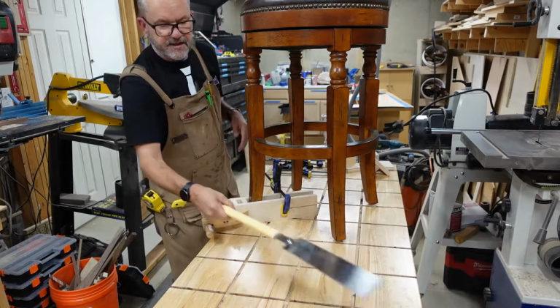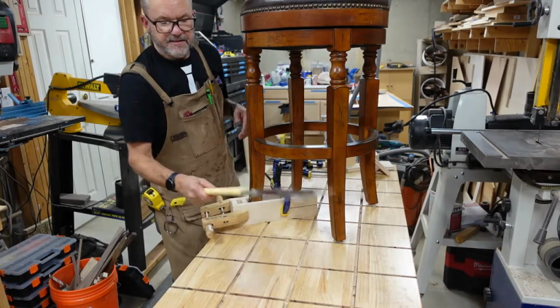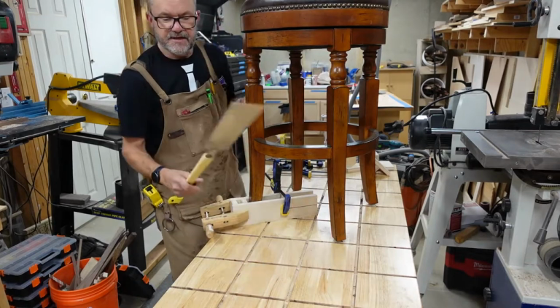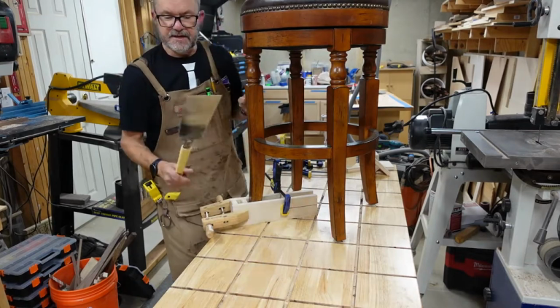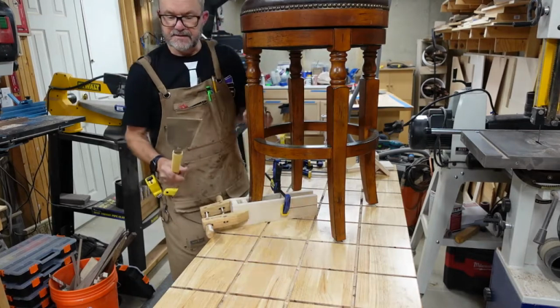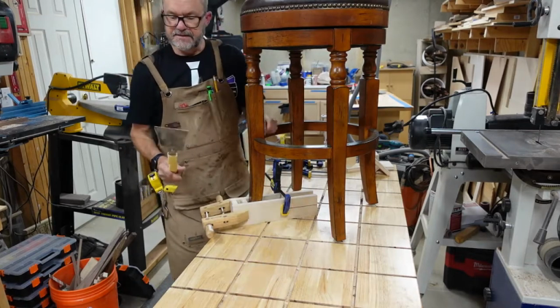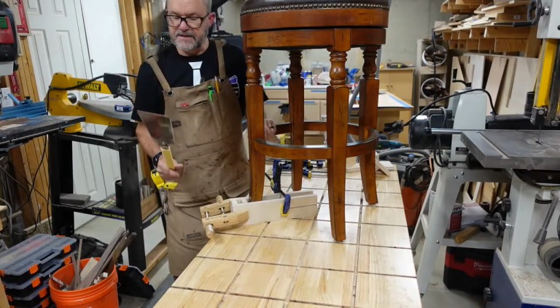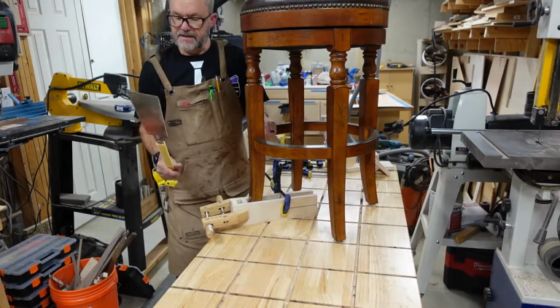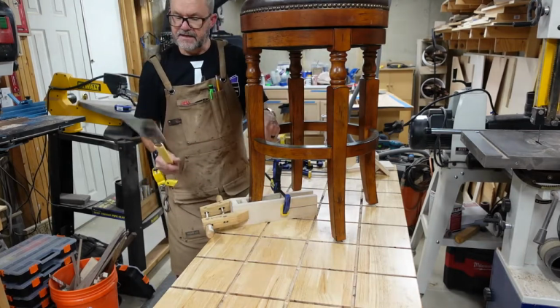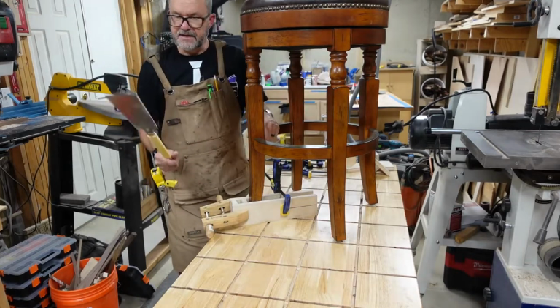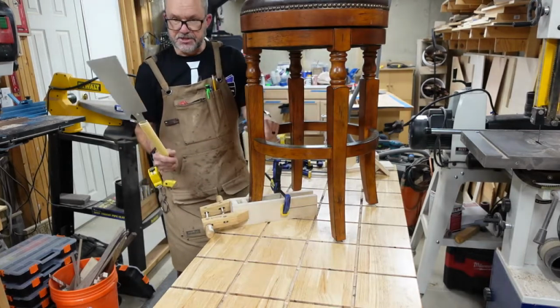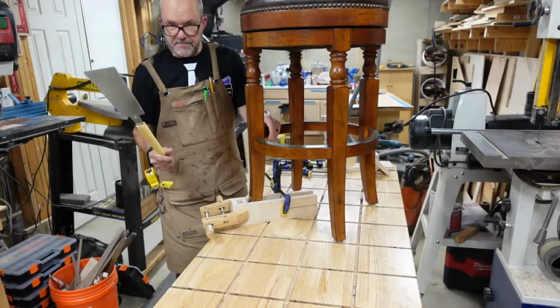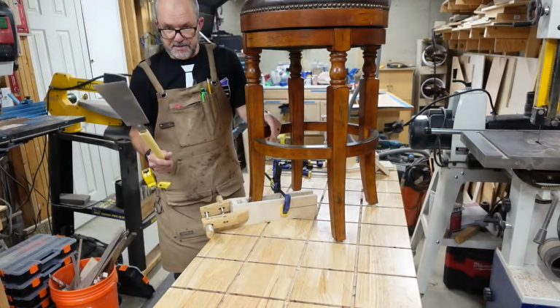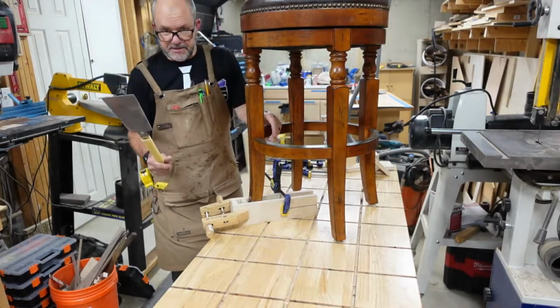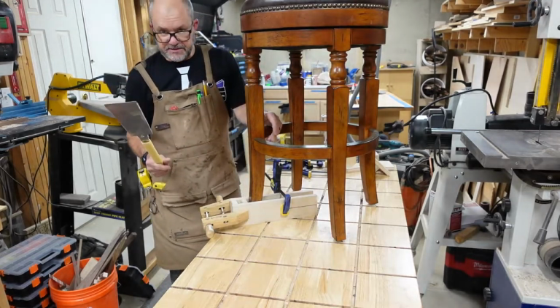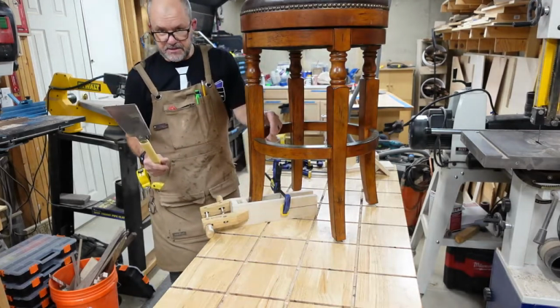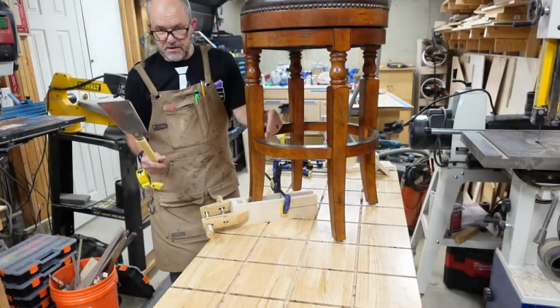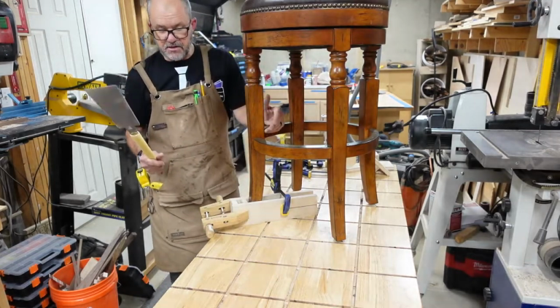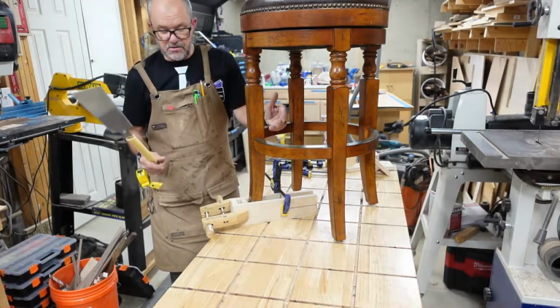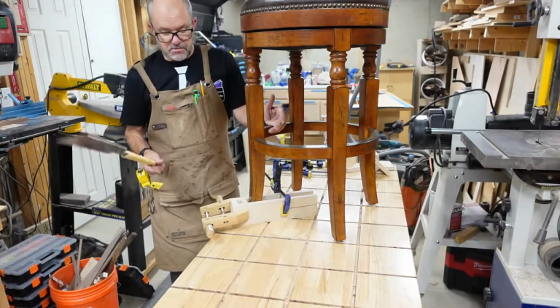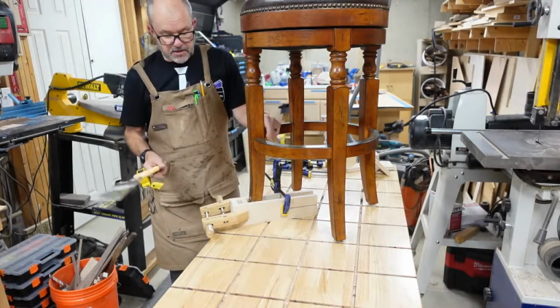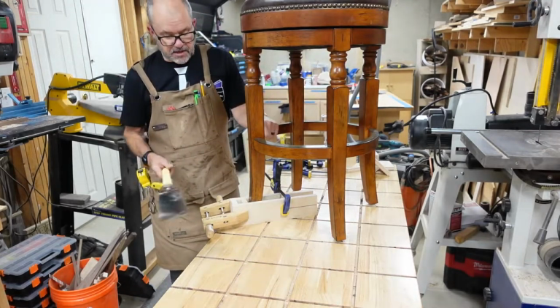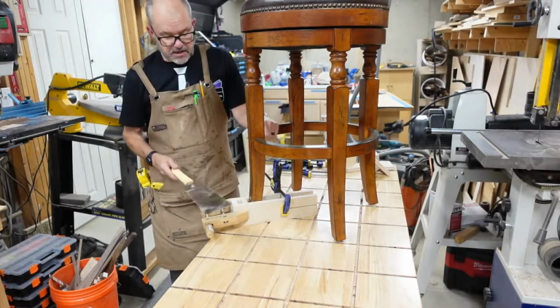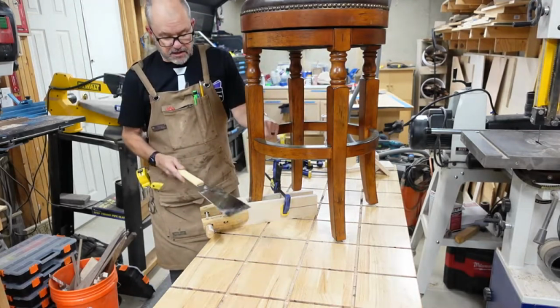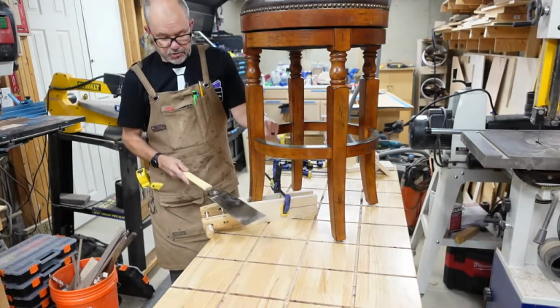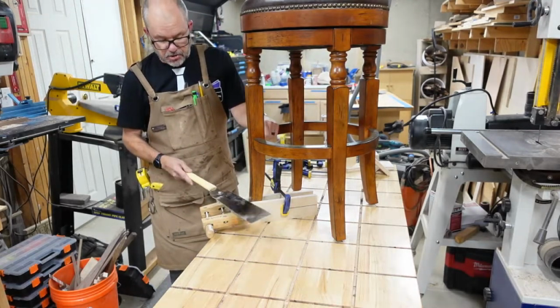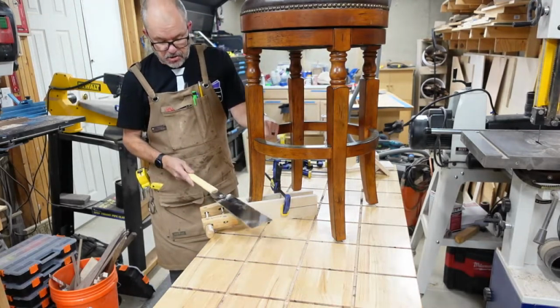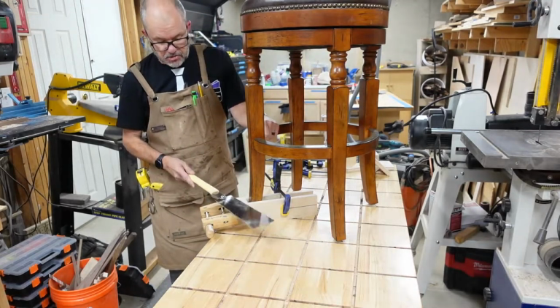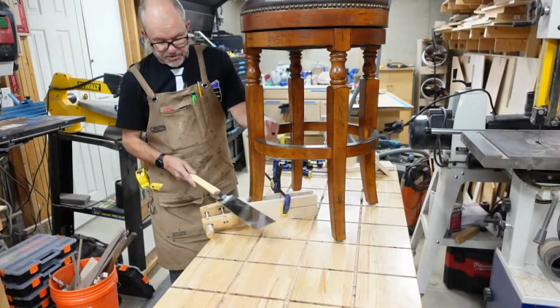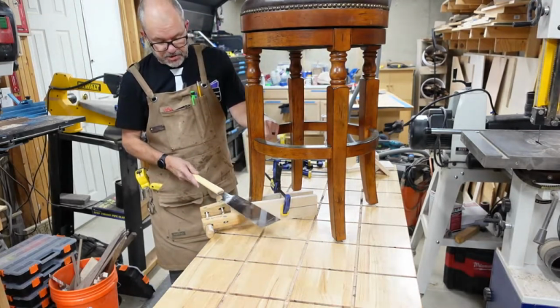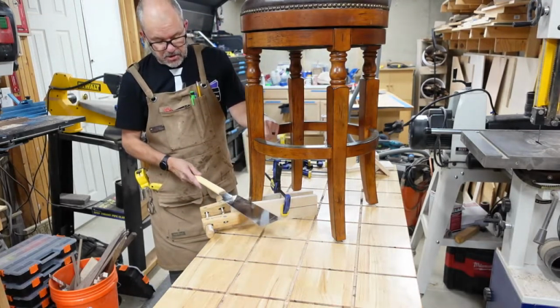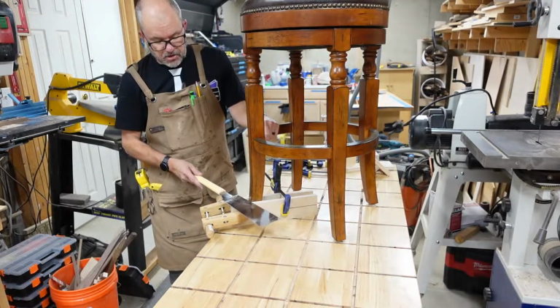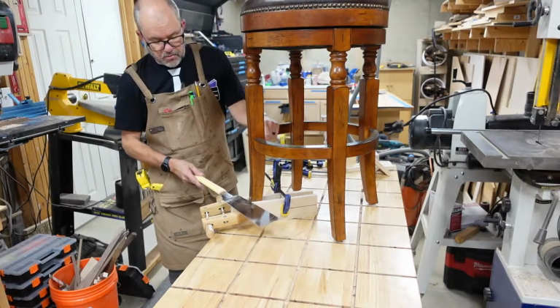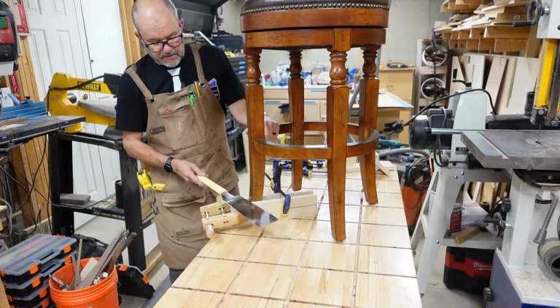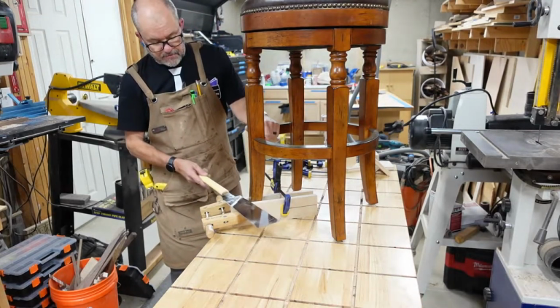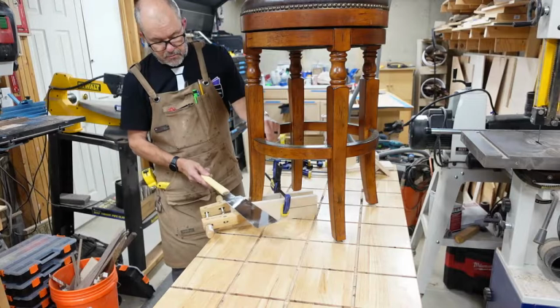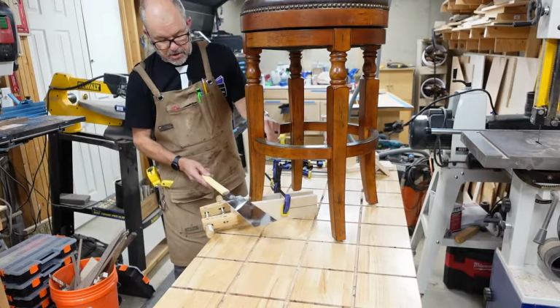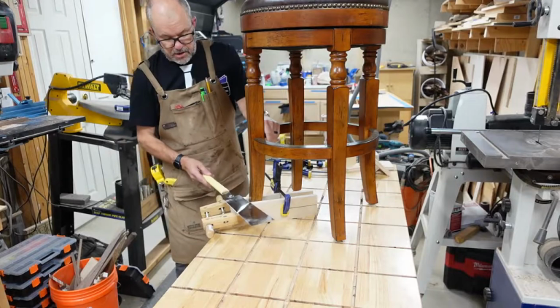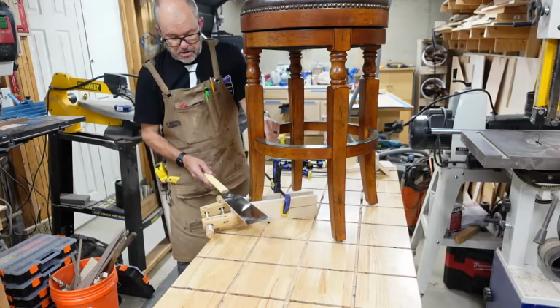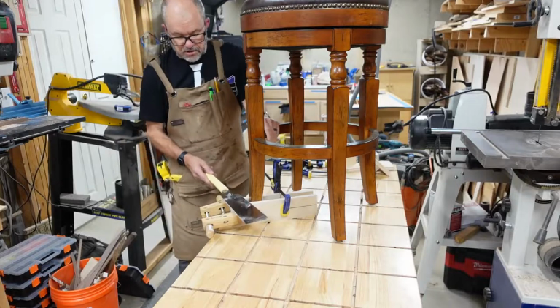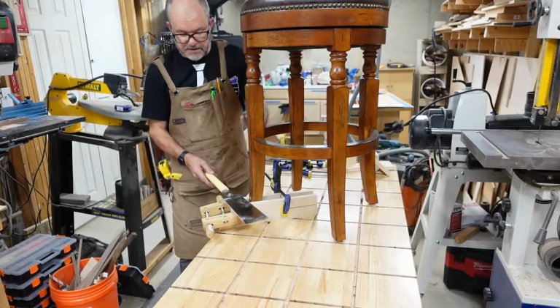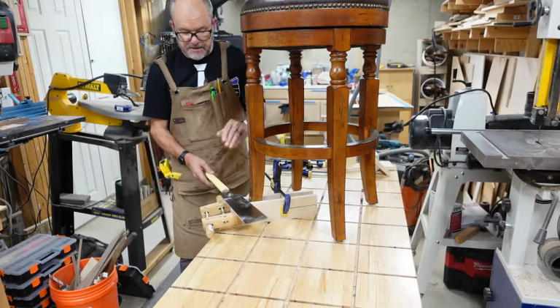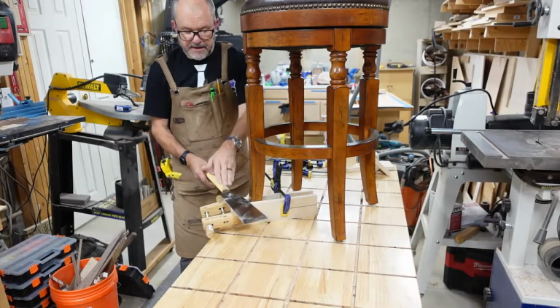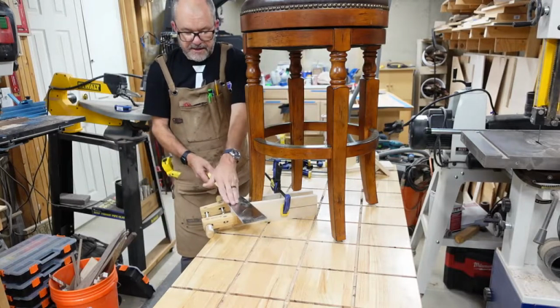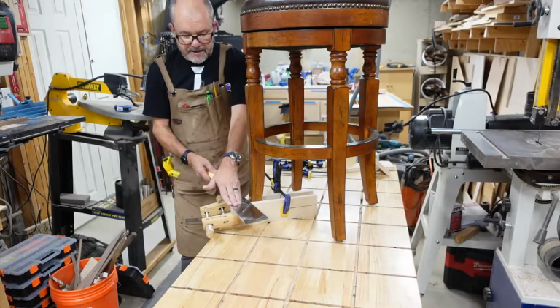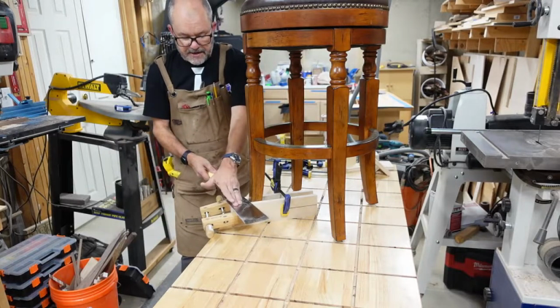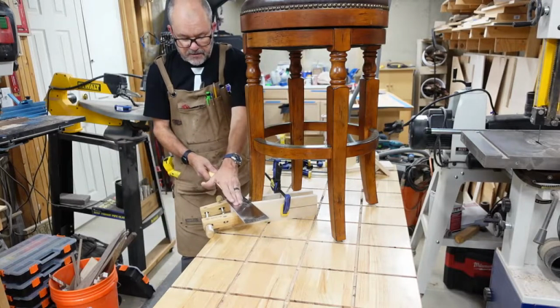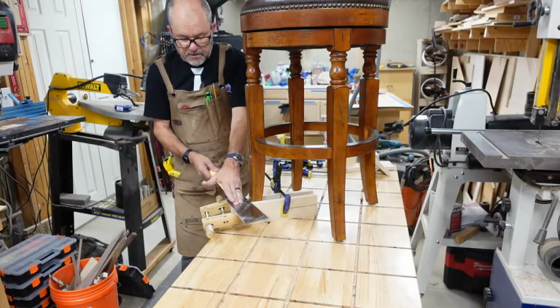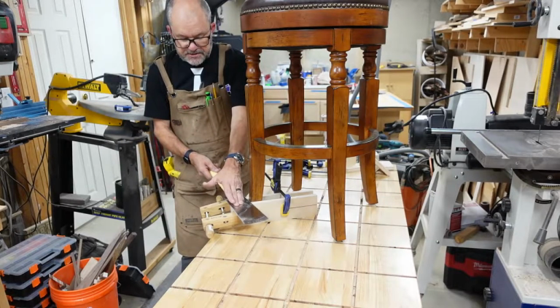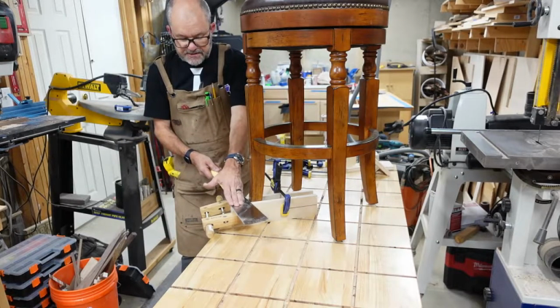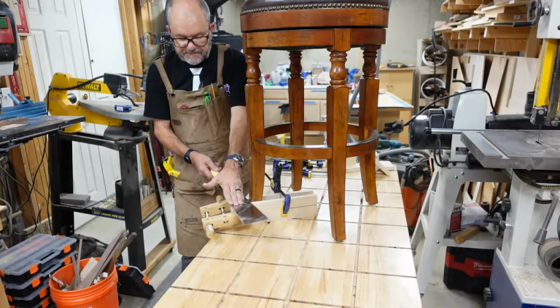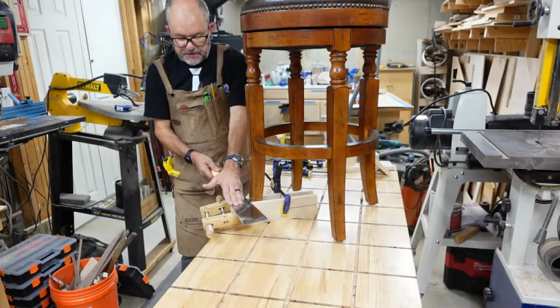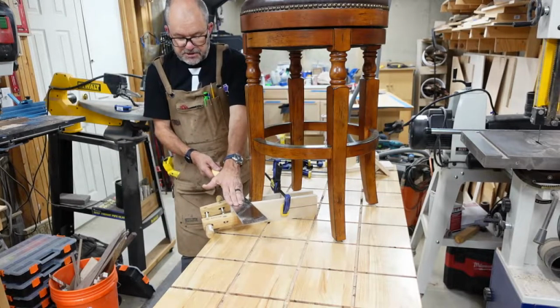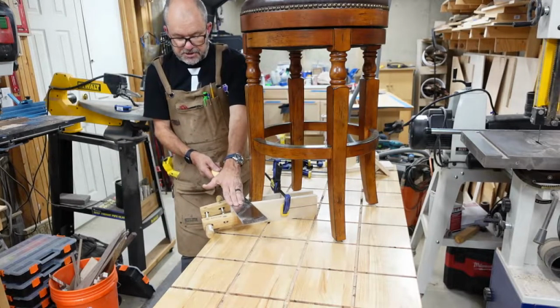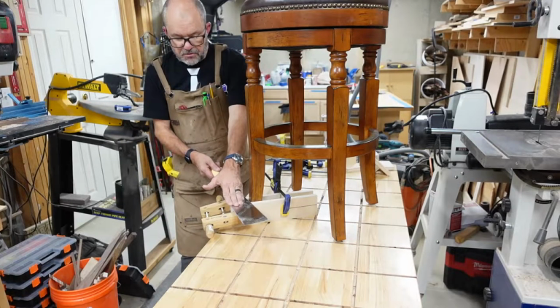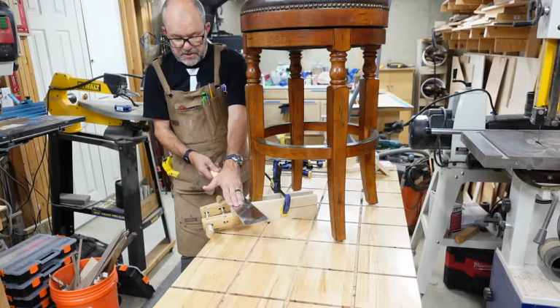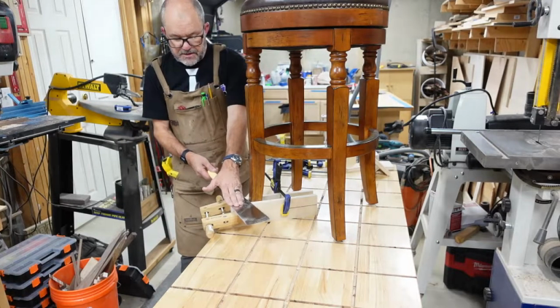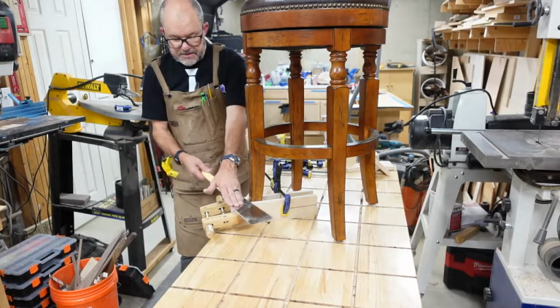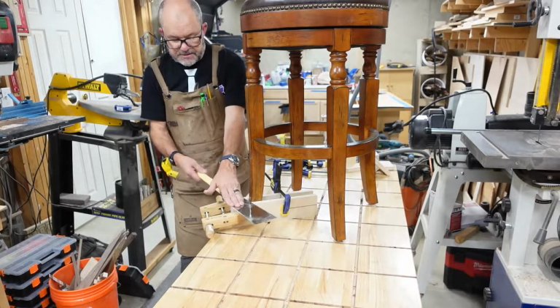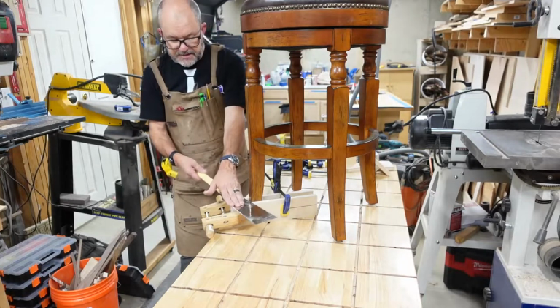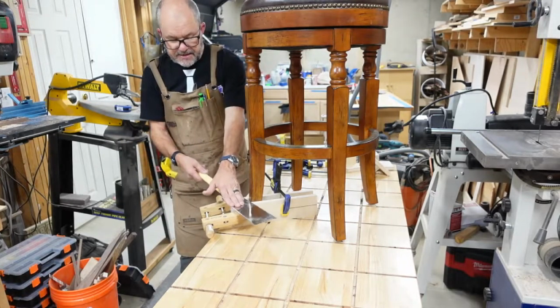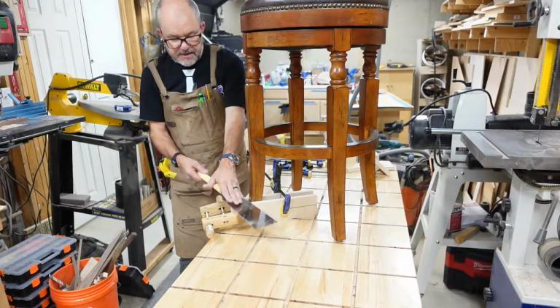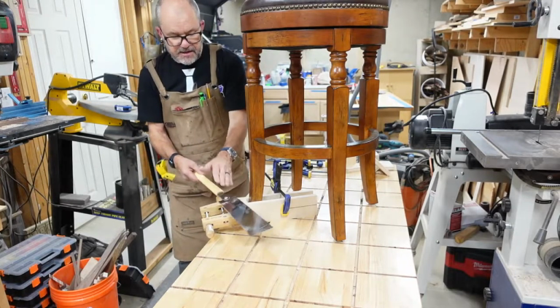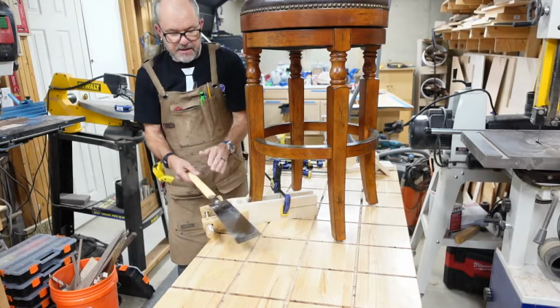Then I can take a Japanese saw — a draw saw, whatever you want to call it — and I can rest it flush on this and cut.